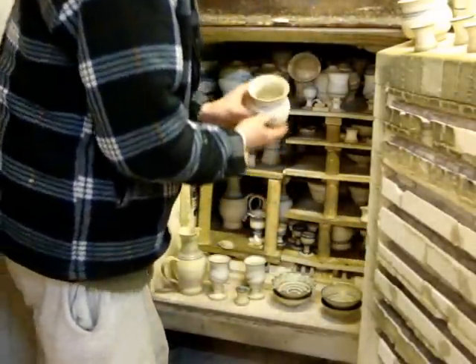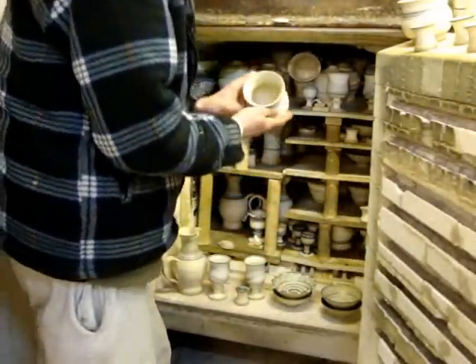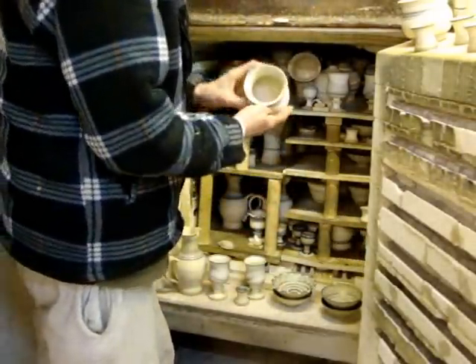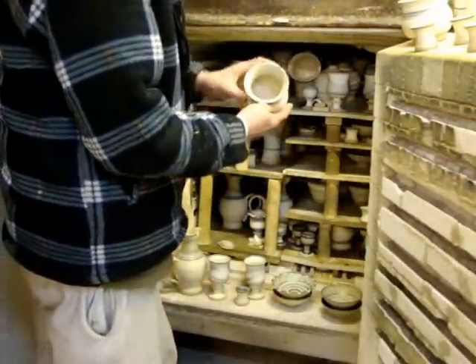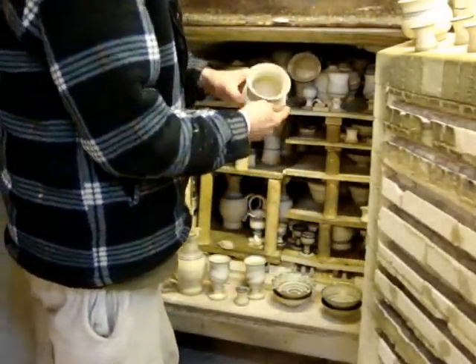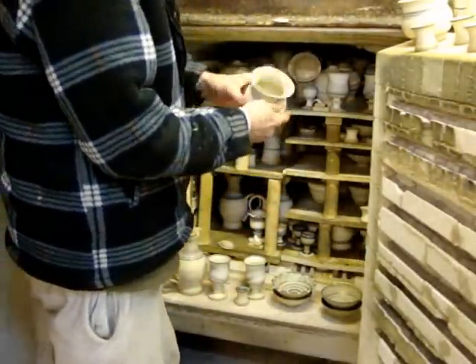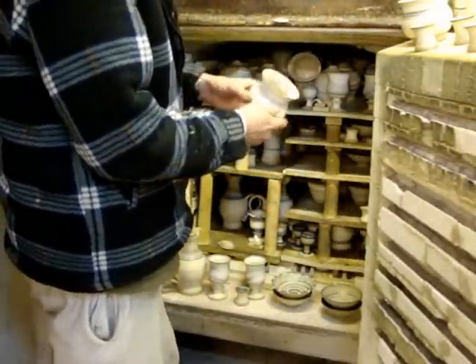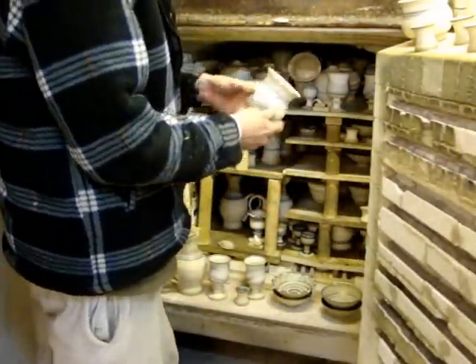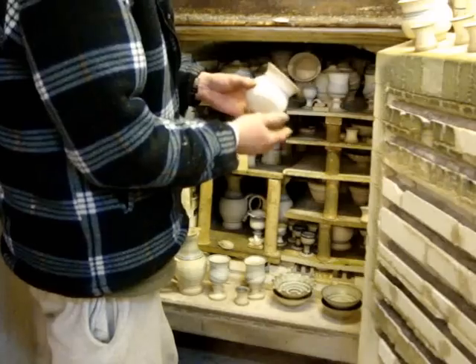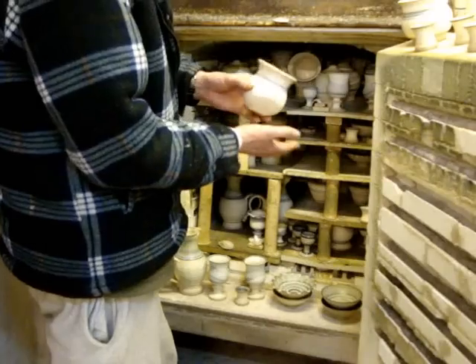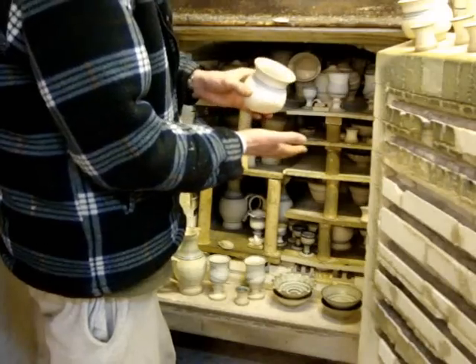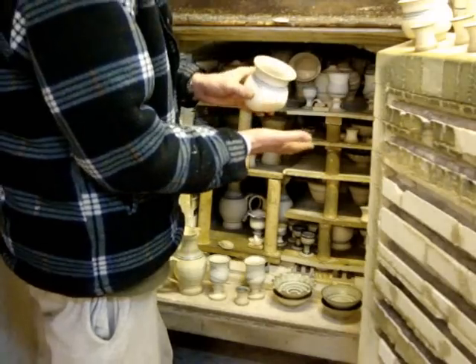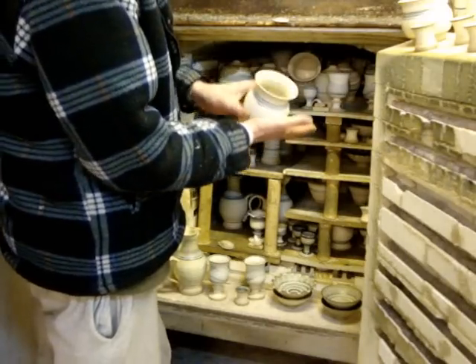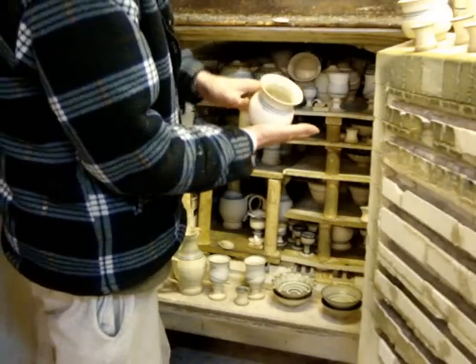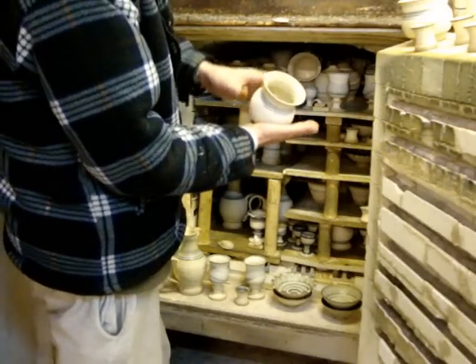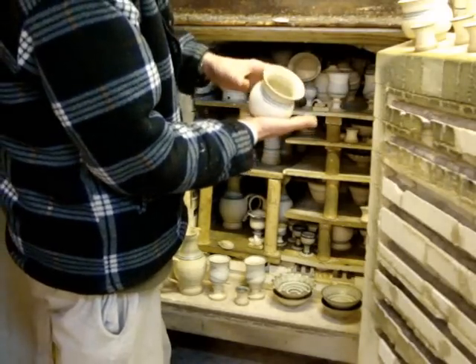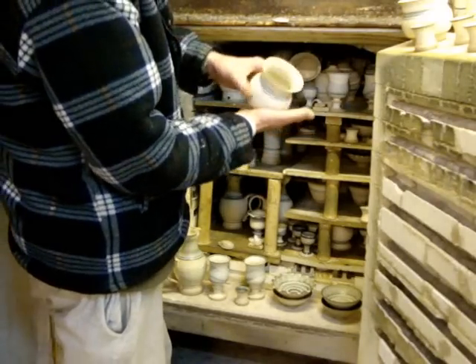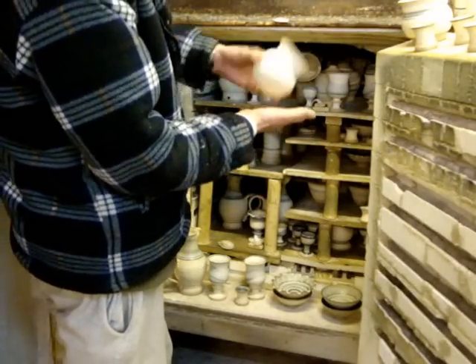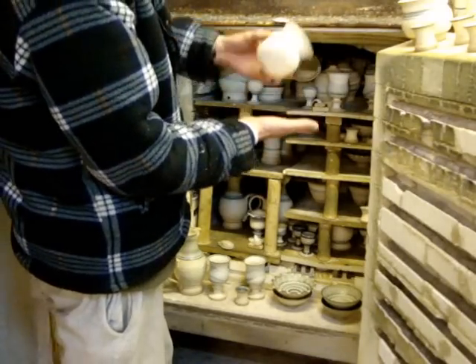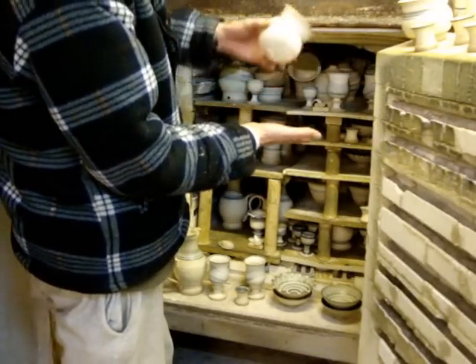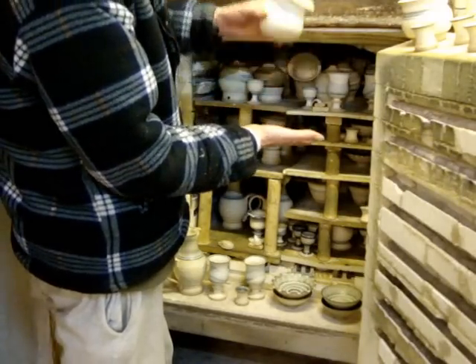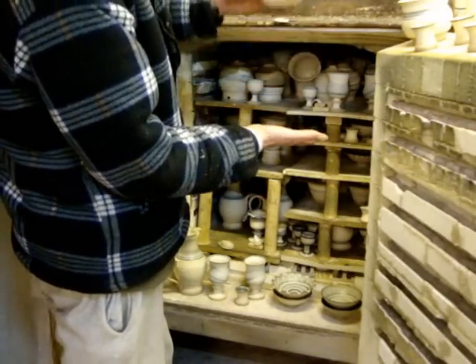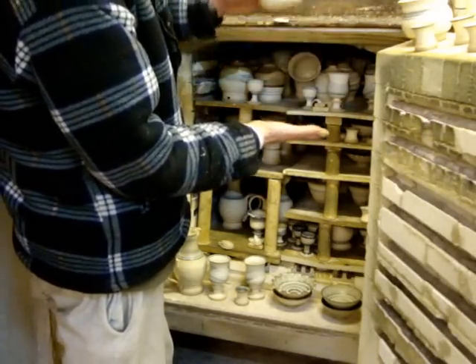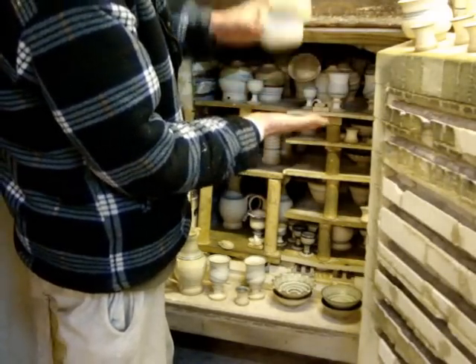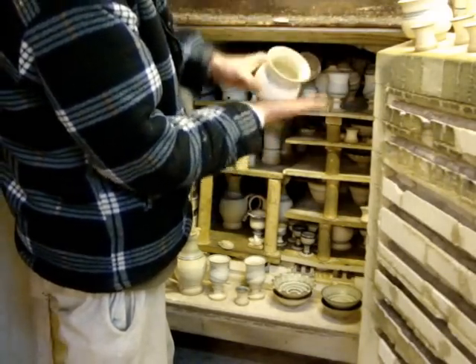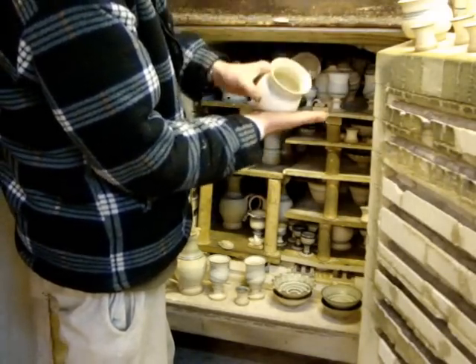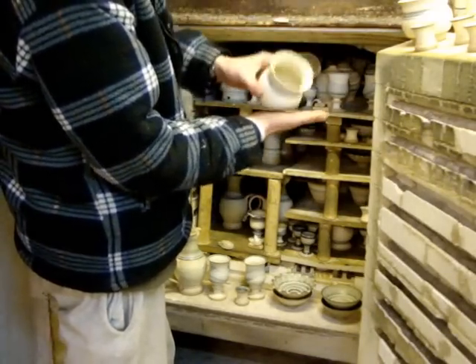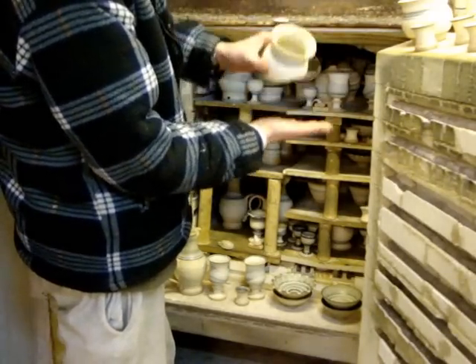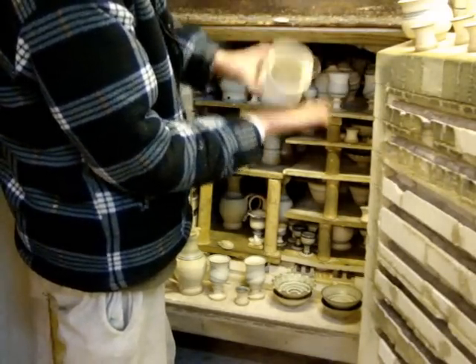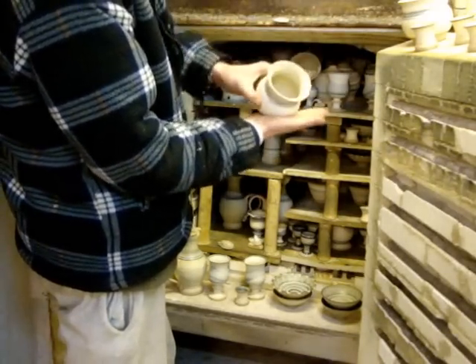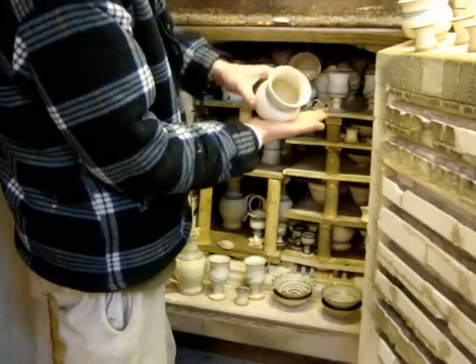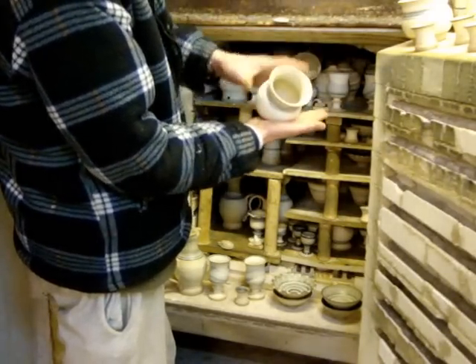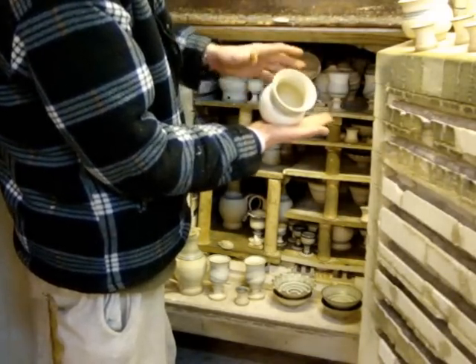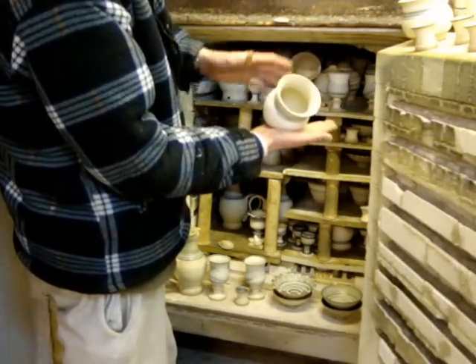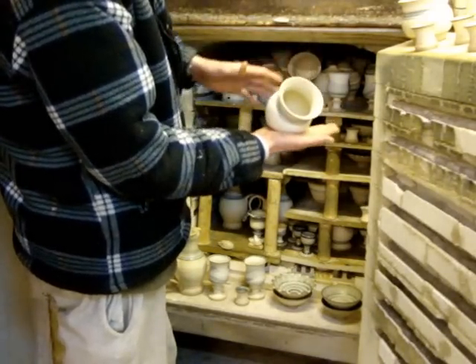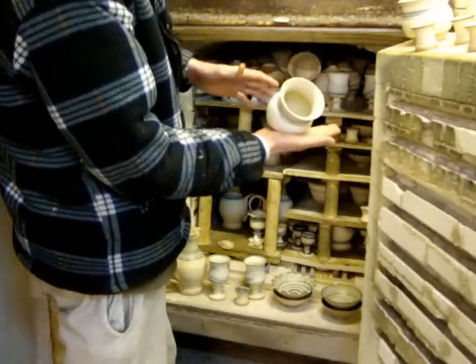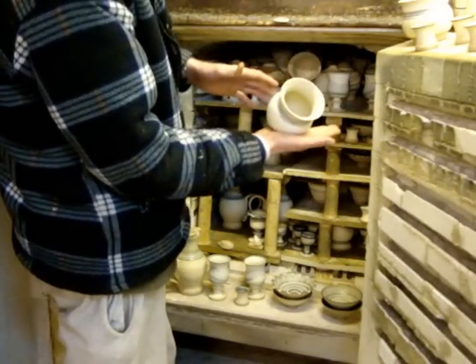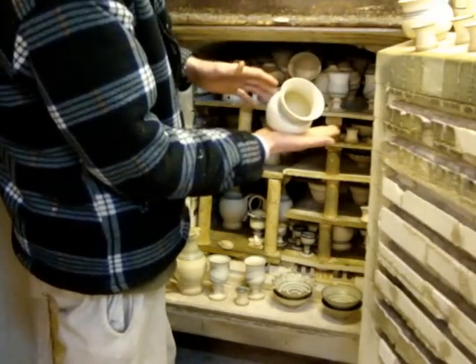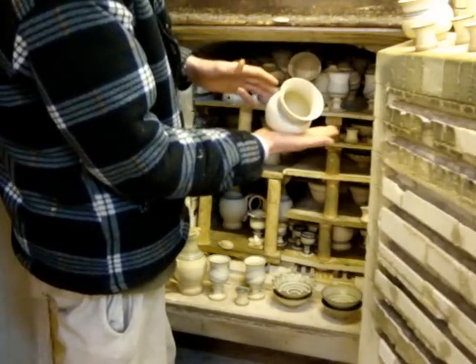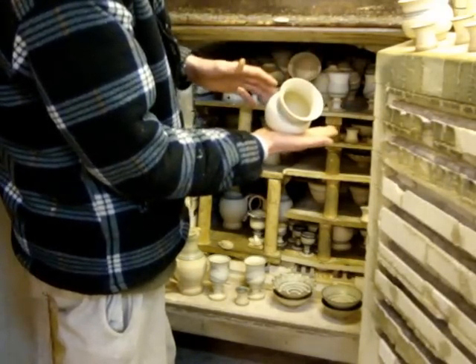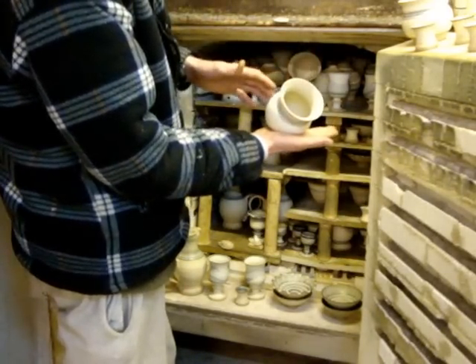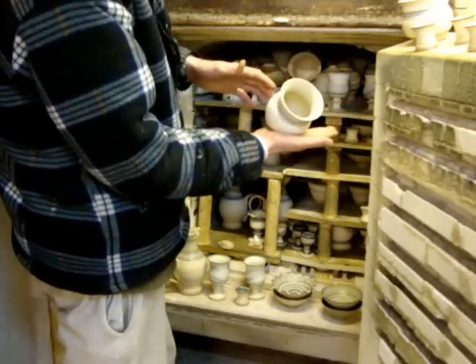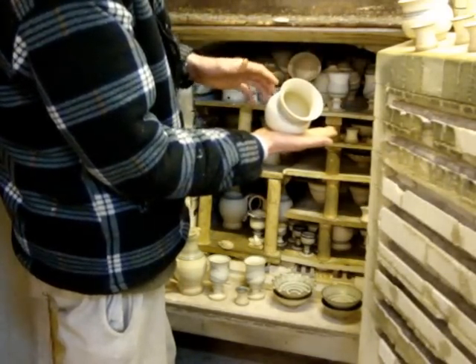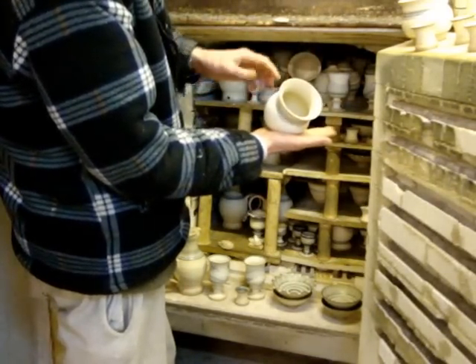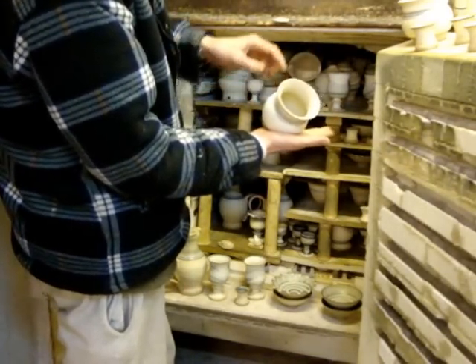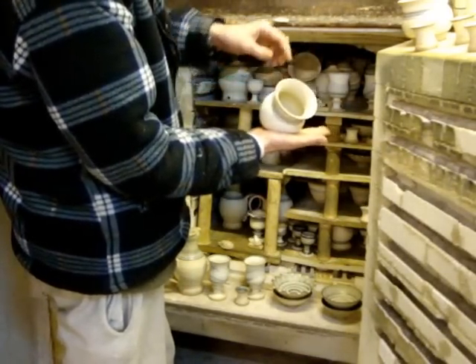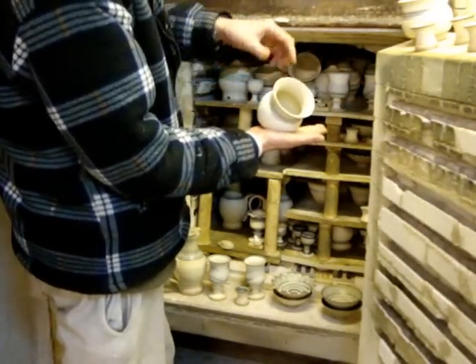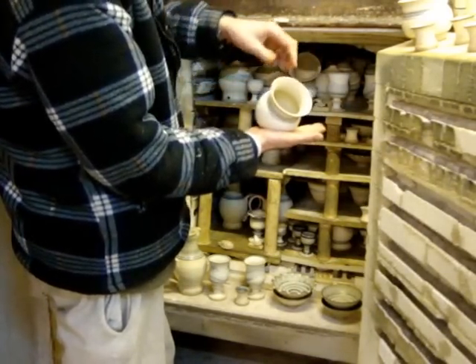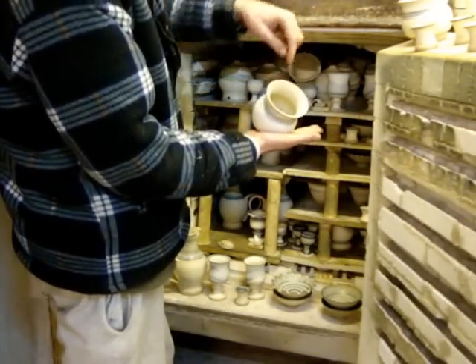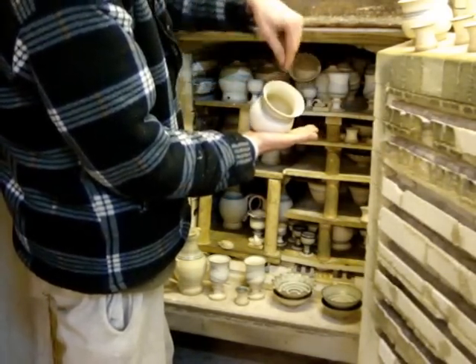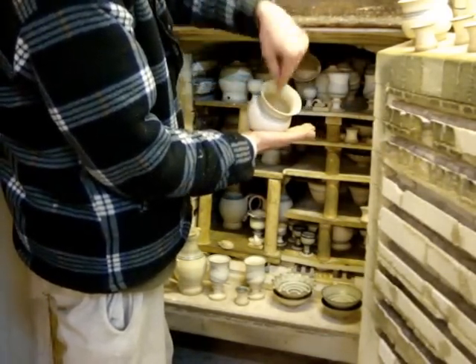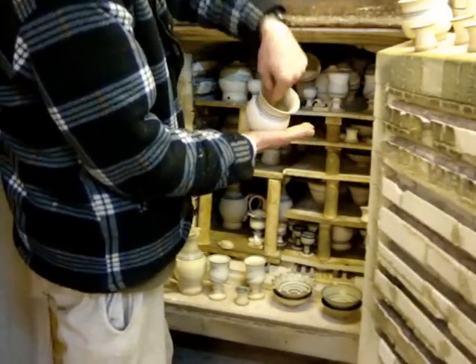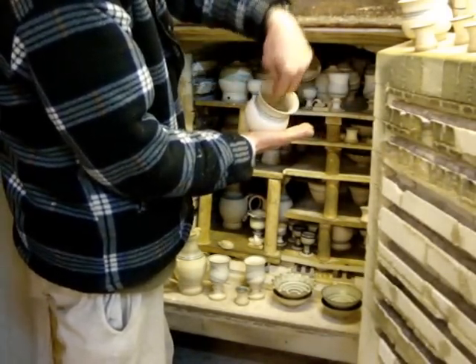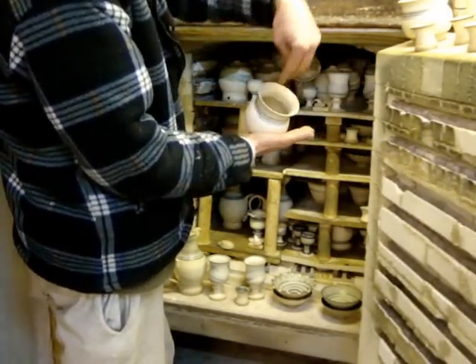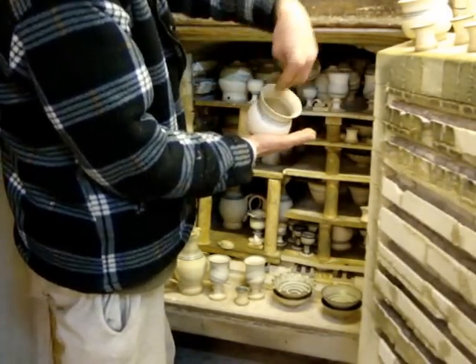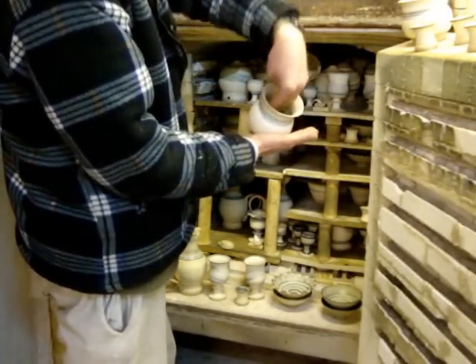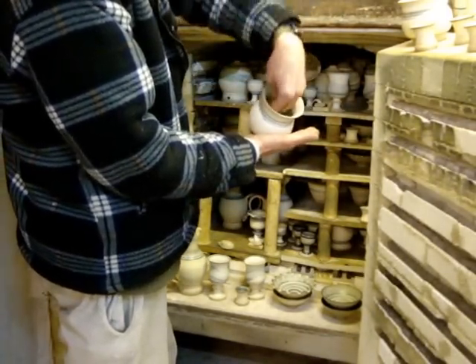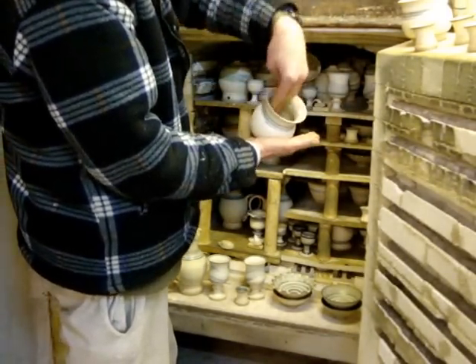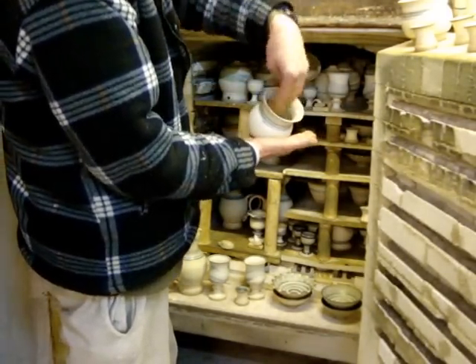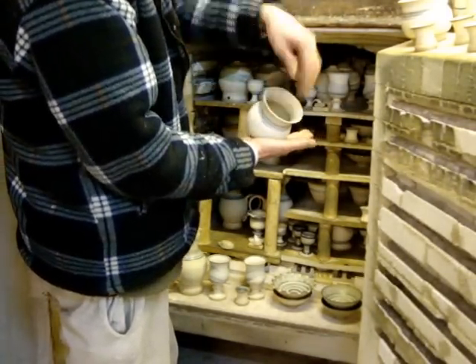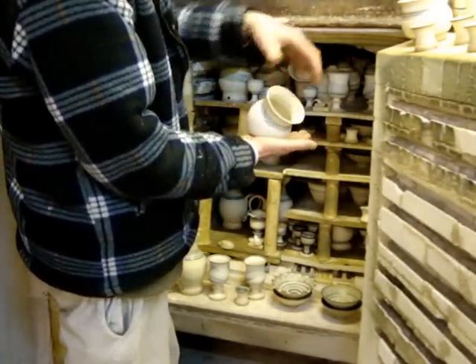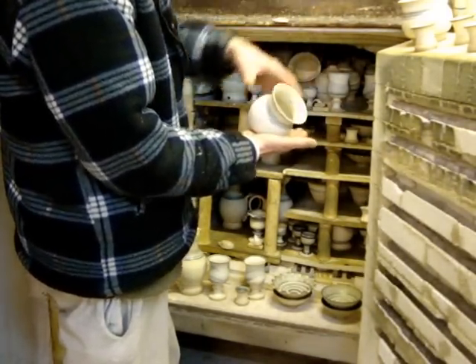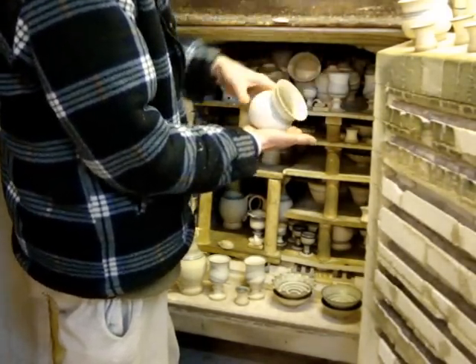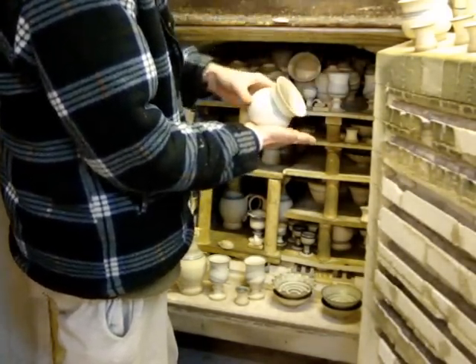And the little salt jars that are flattened - just flatten it like that and it sits. Put your salt in and a spoon in there.